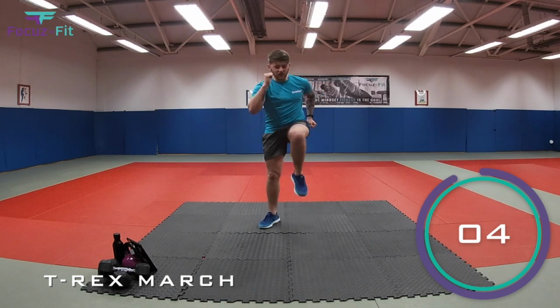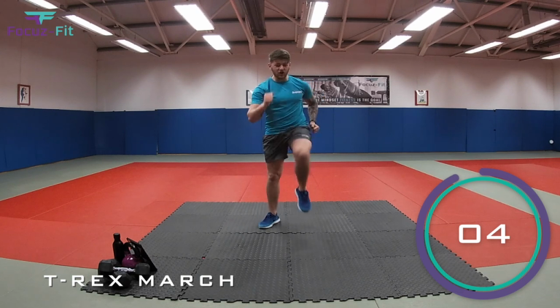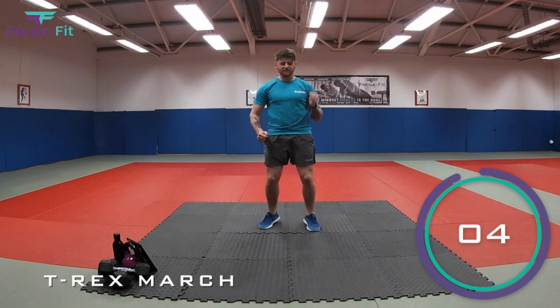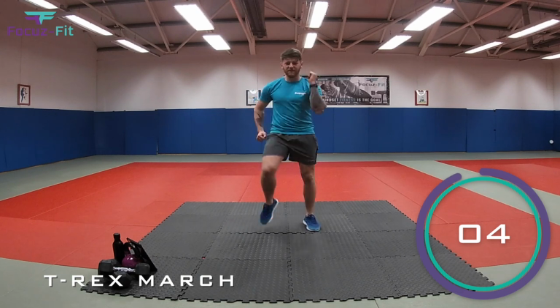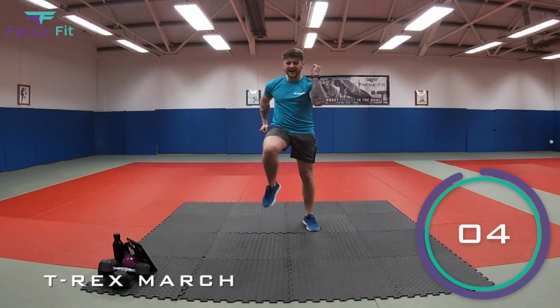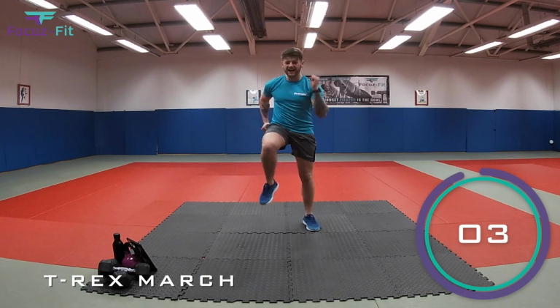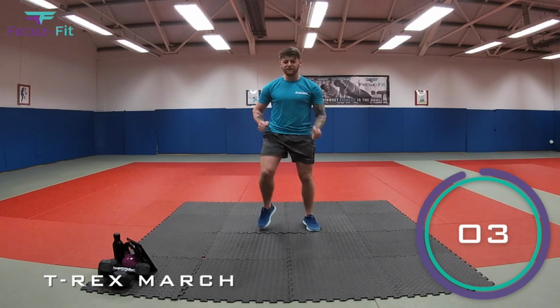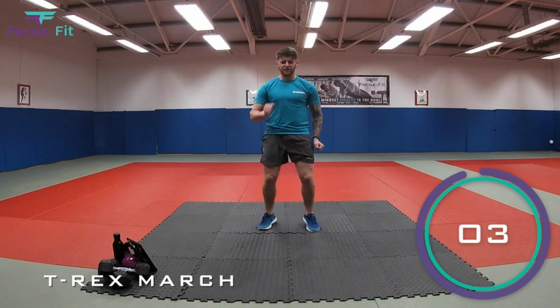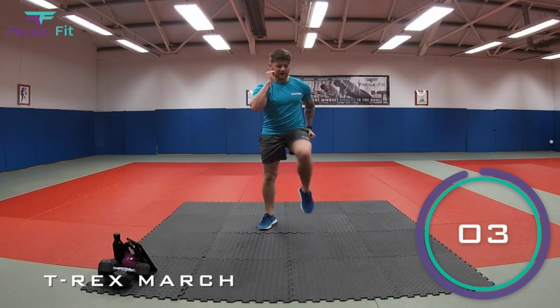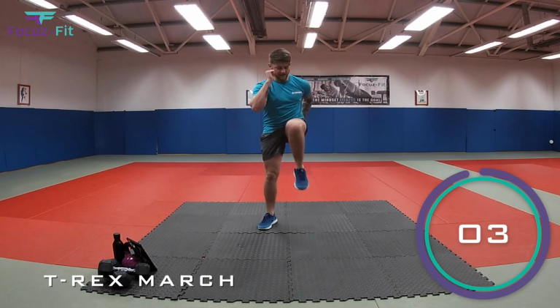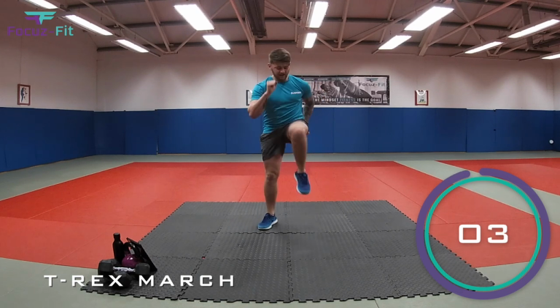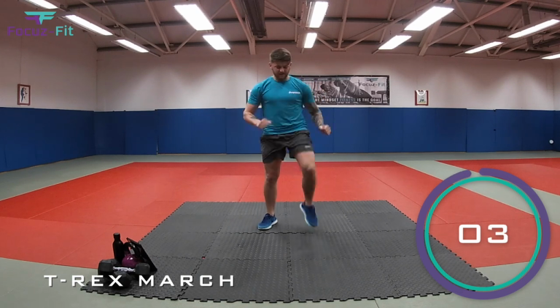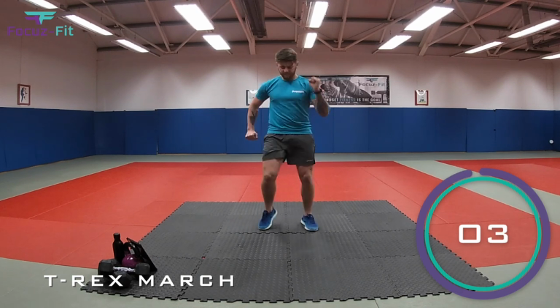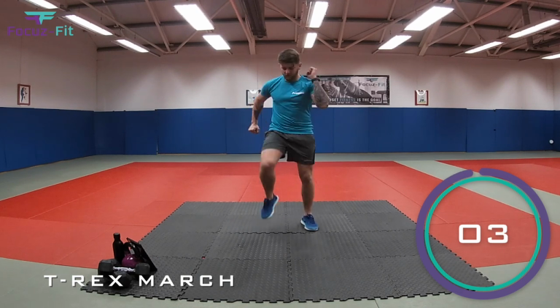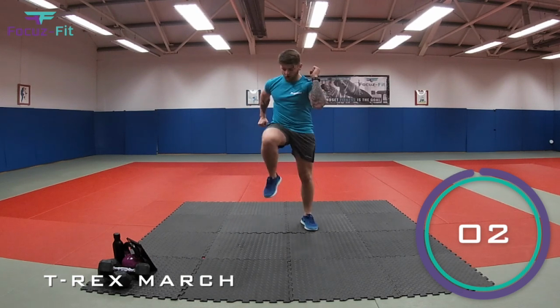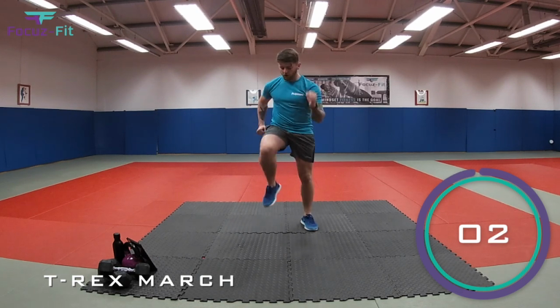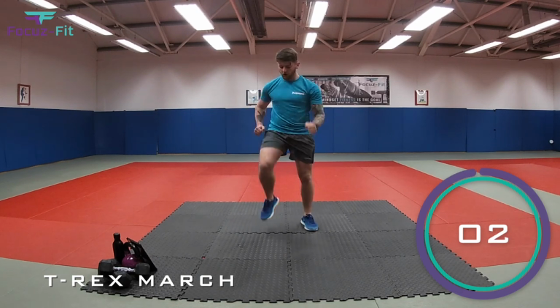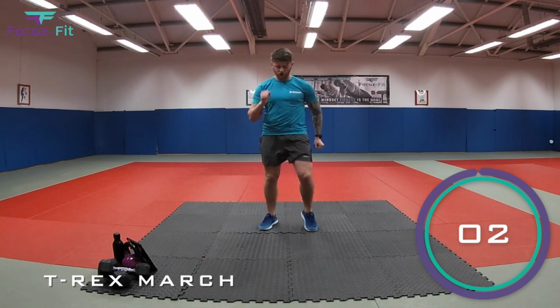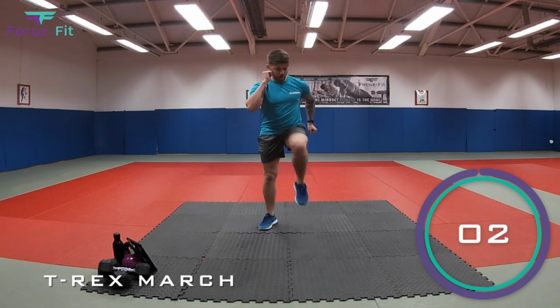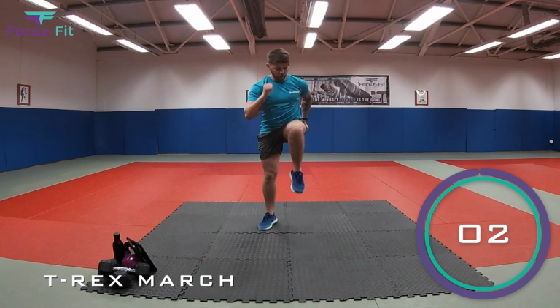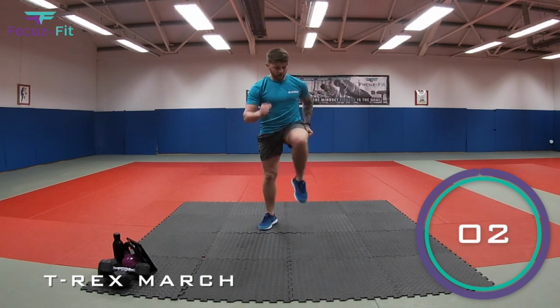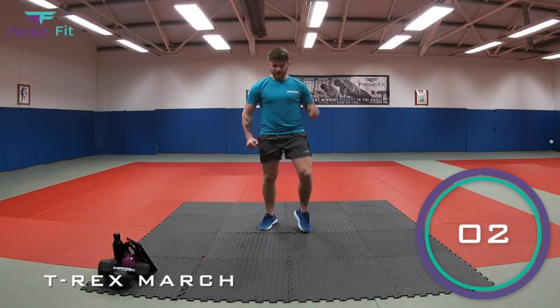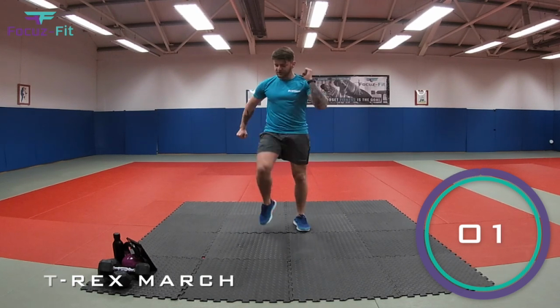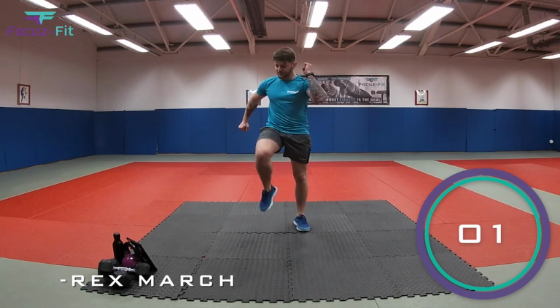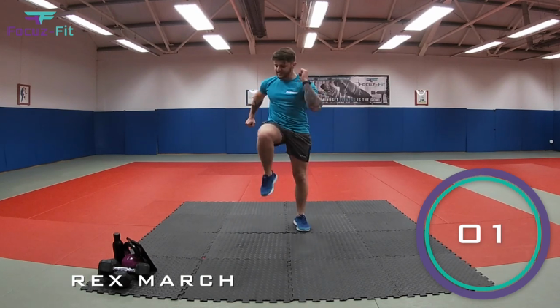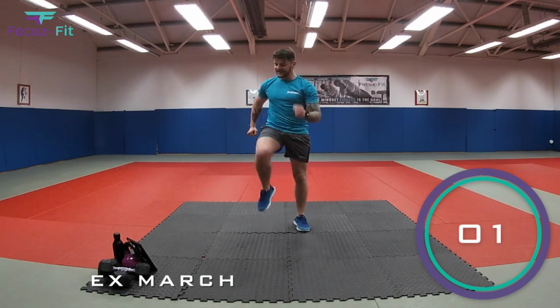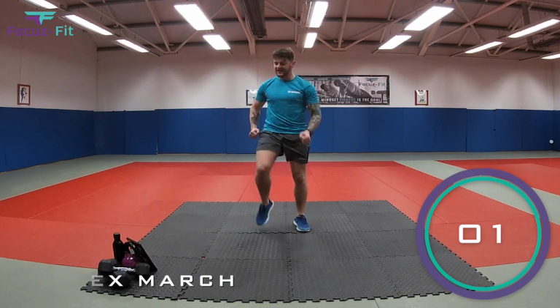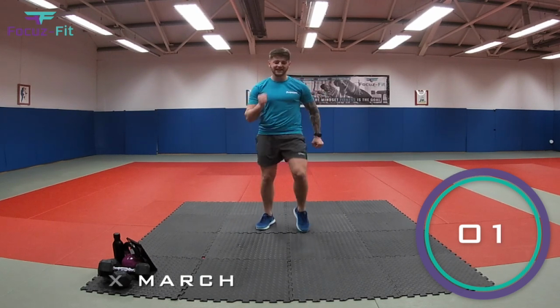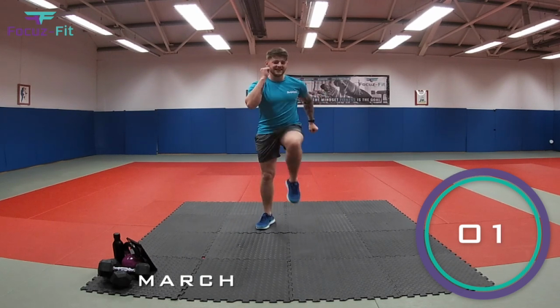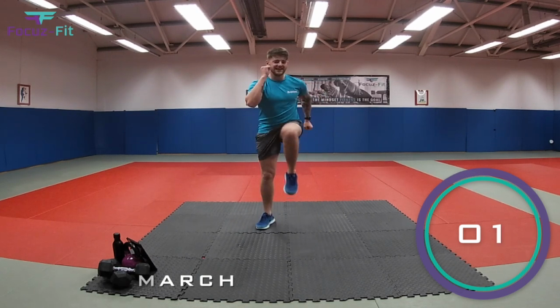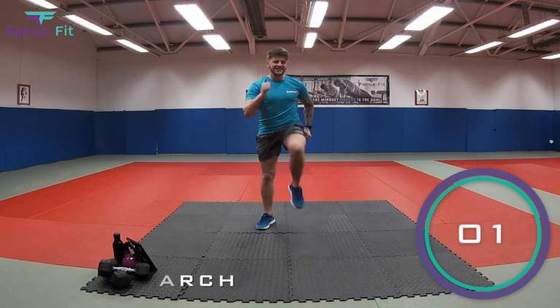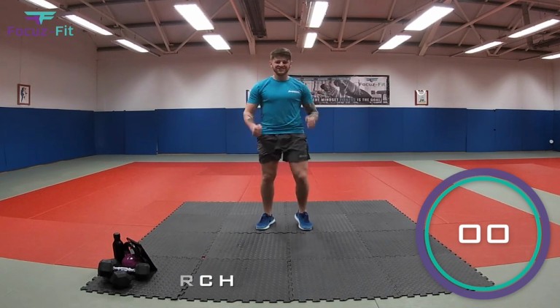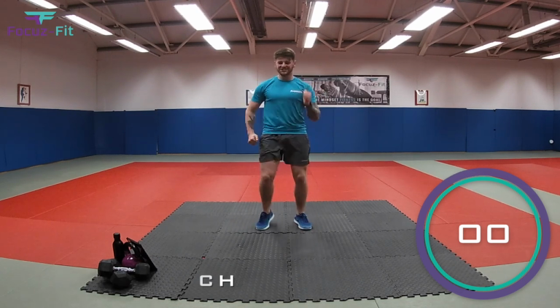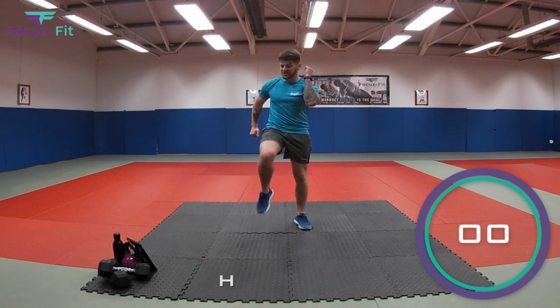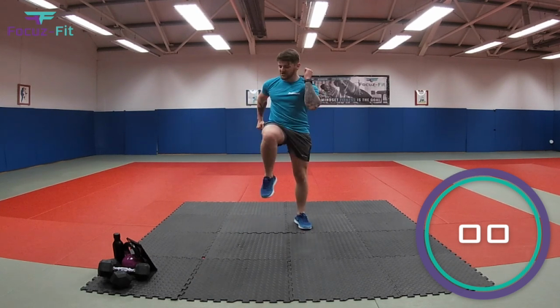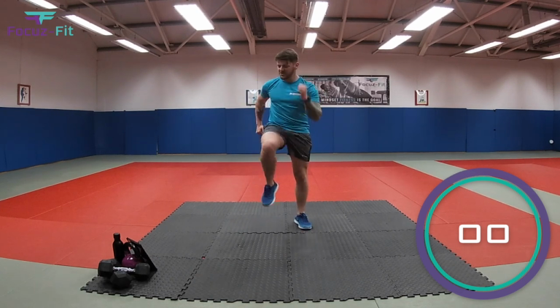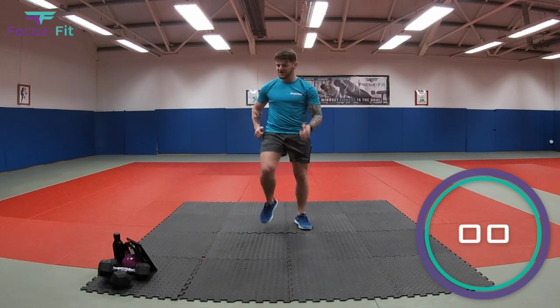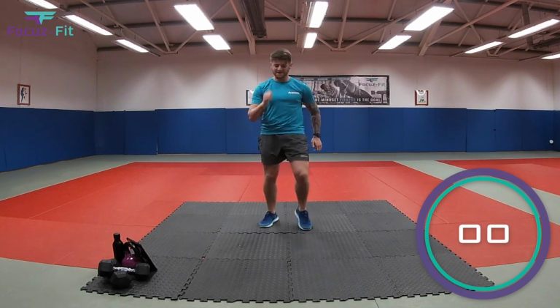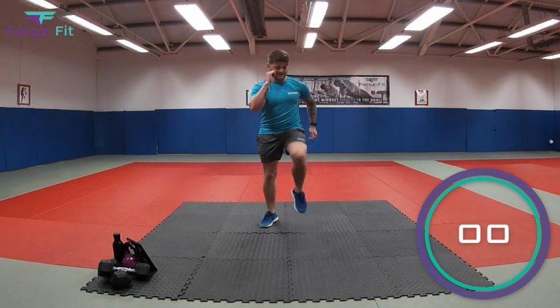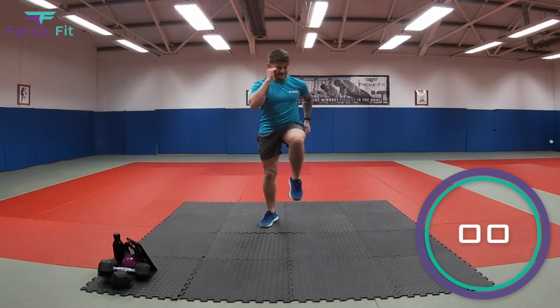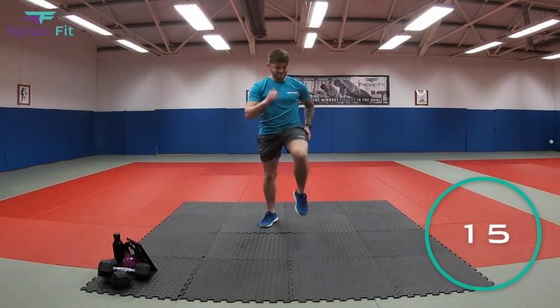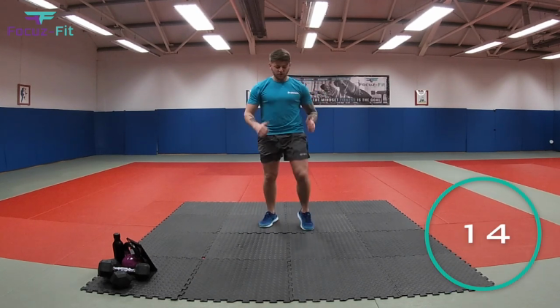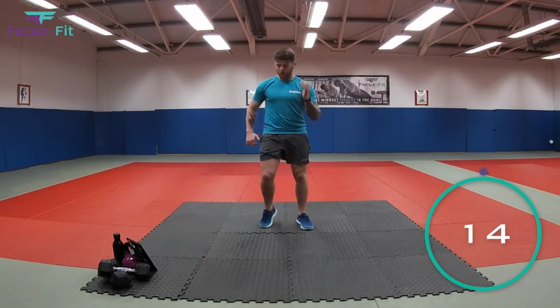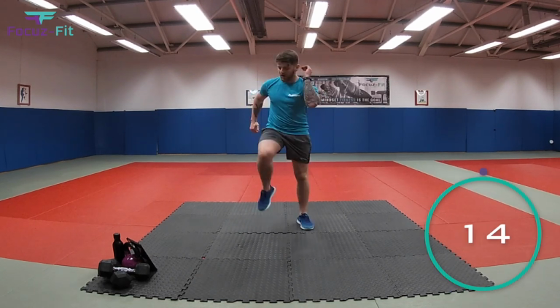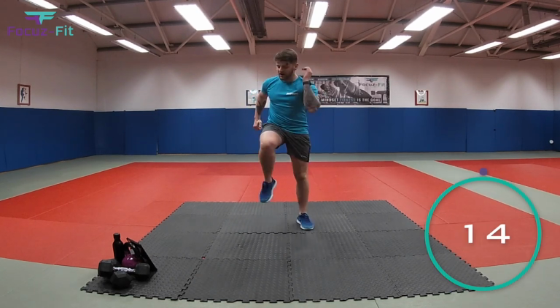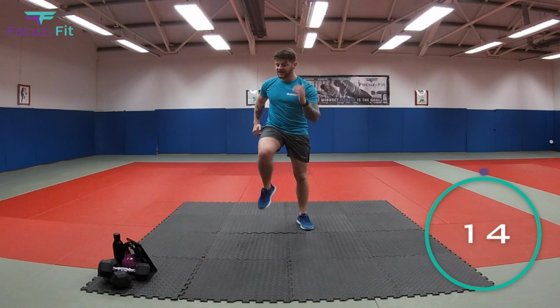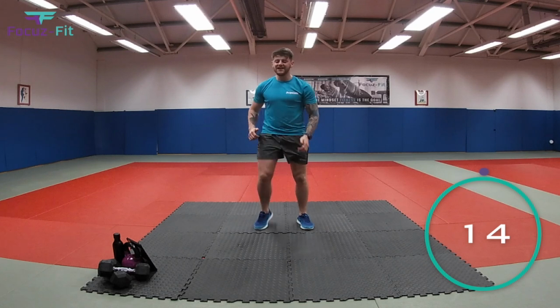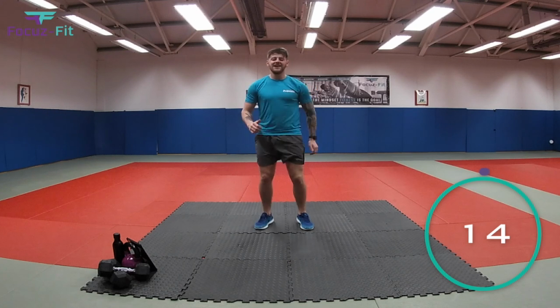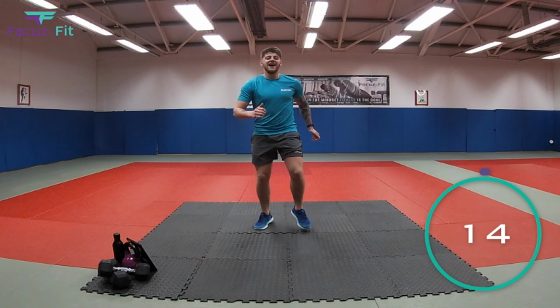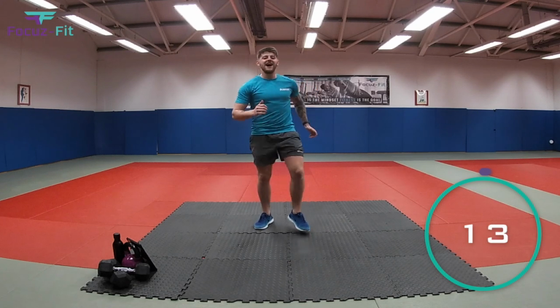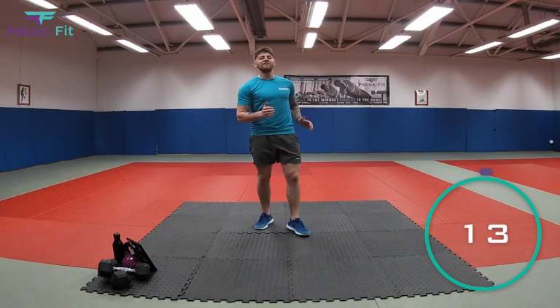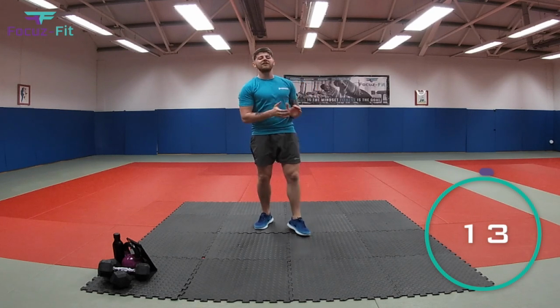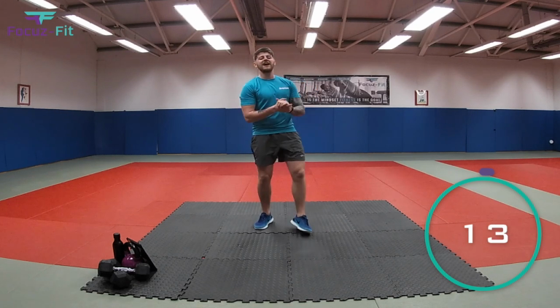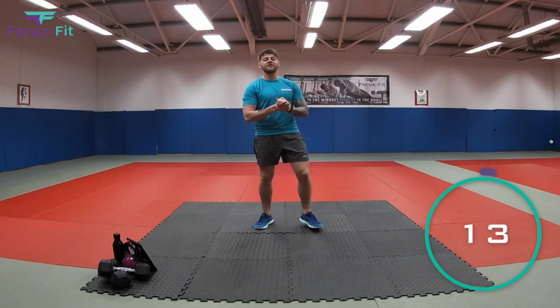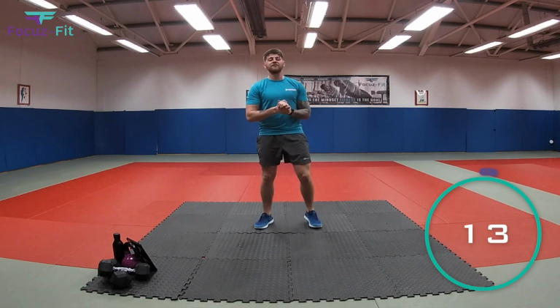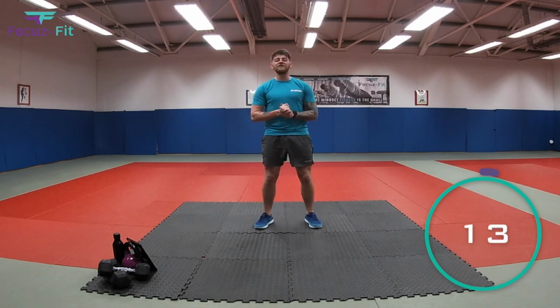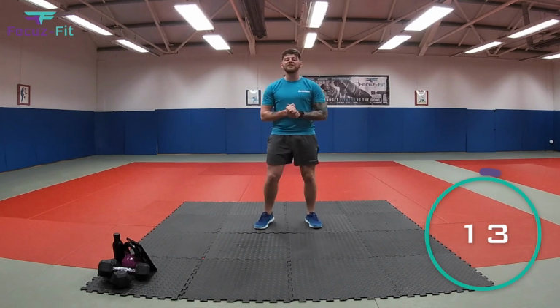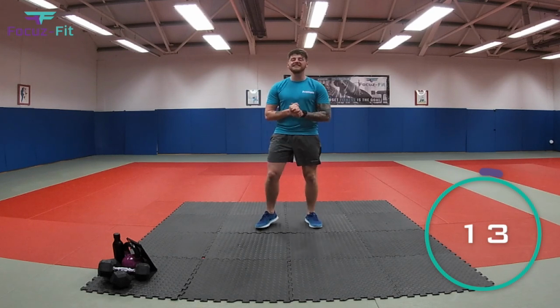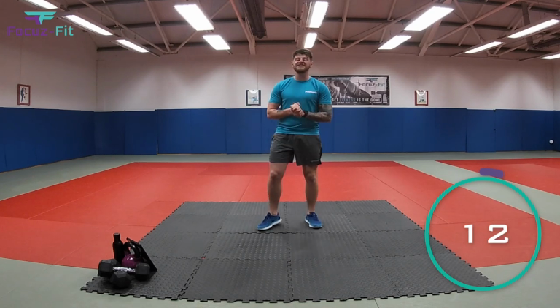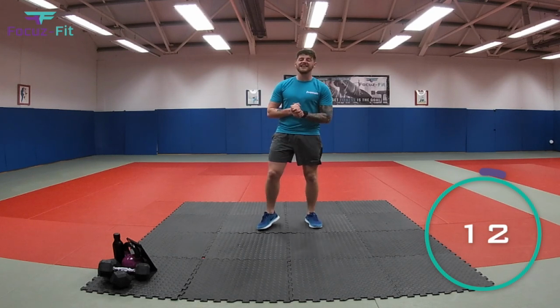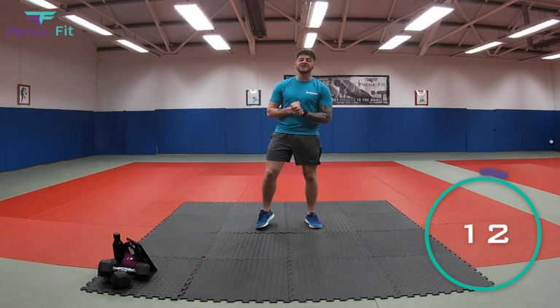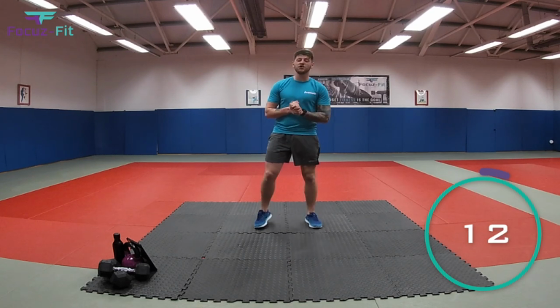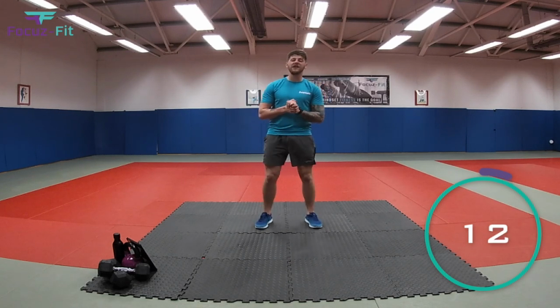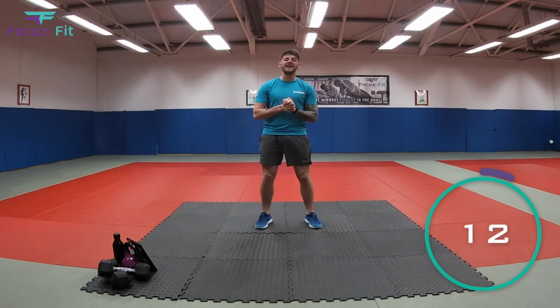We've got five, four, three, two, one. And relax. 15 seconds.